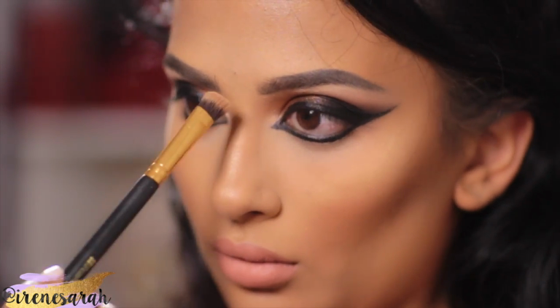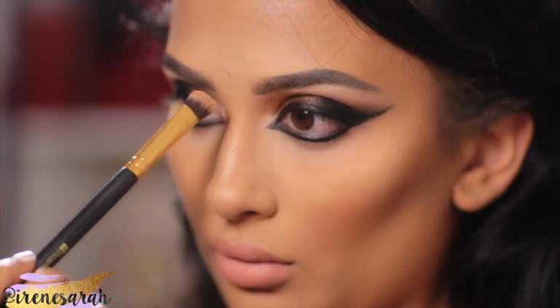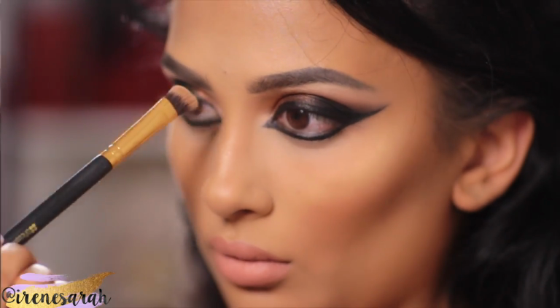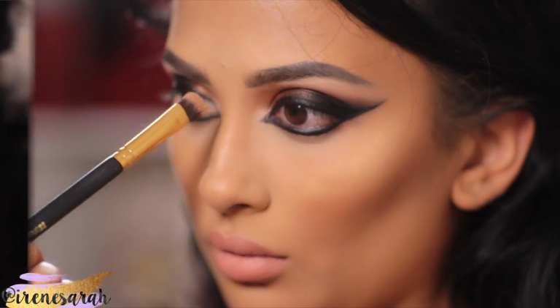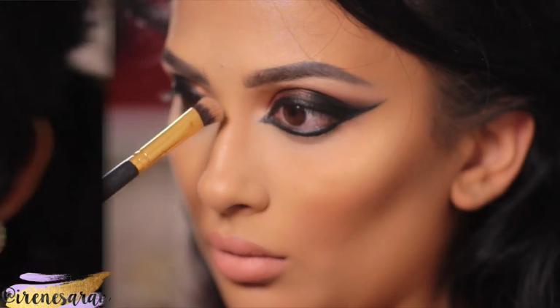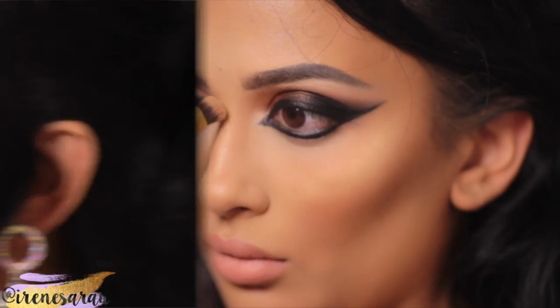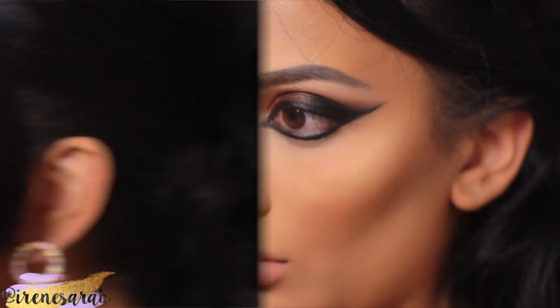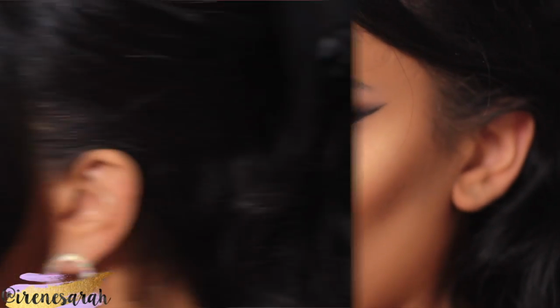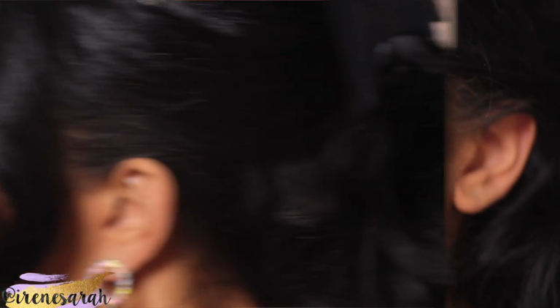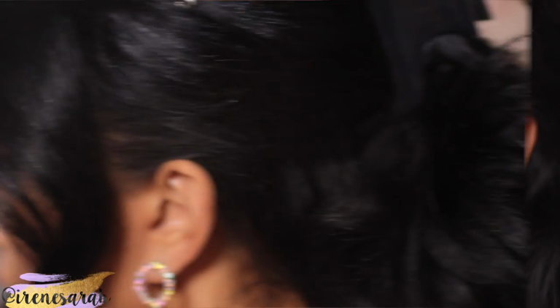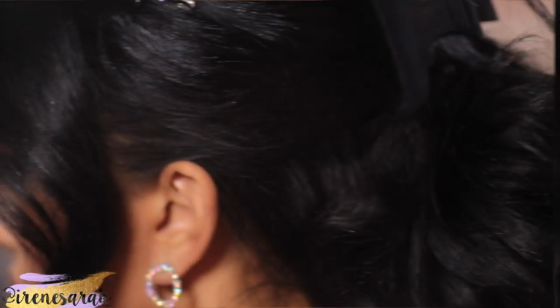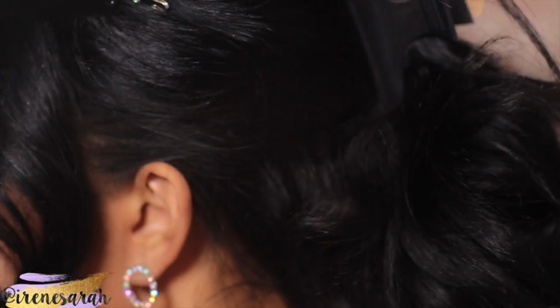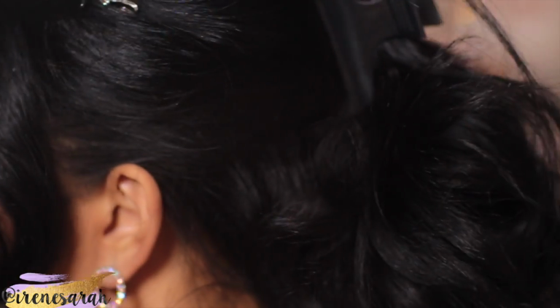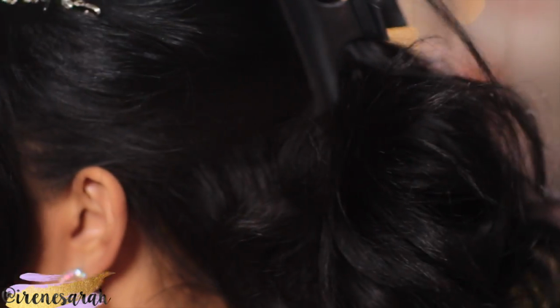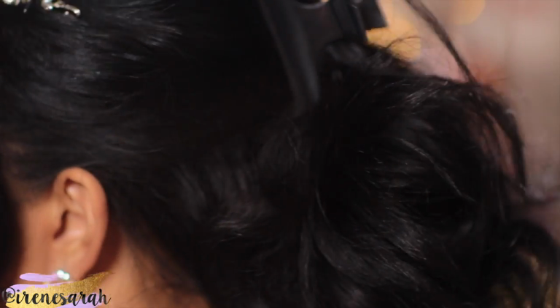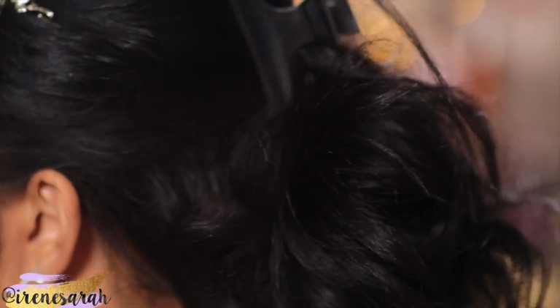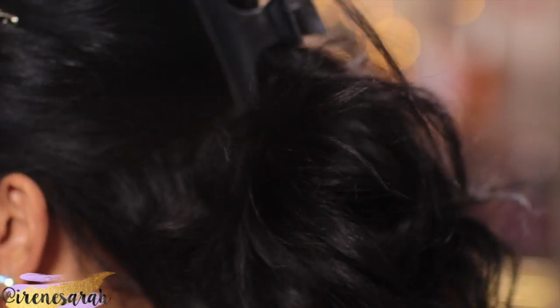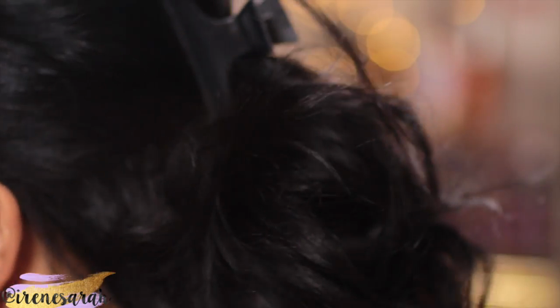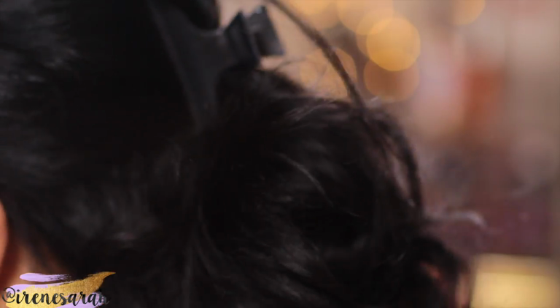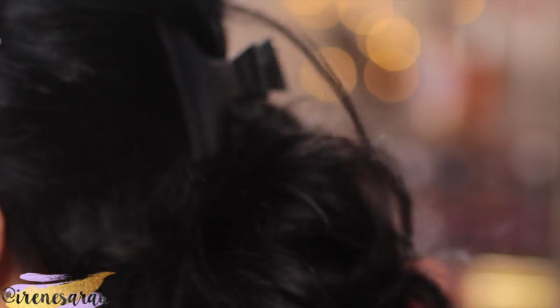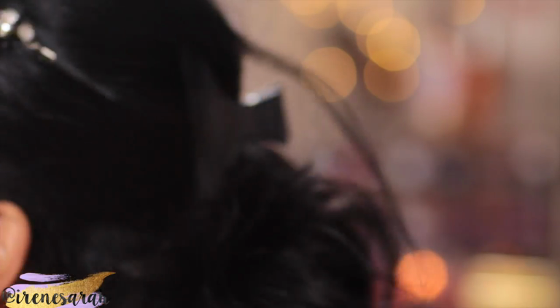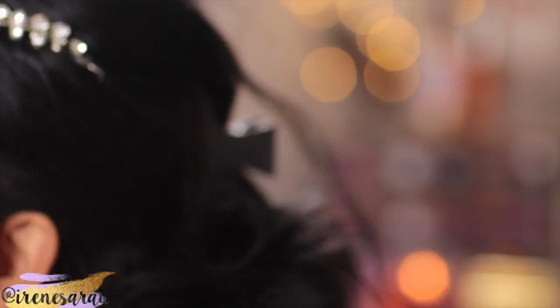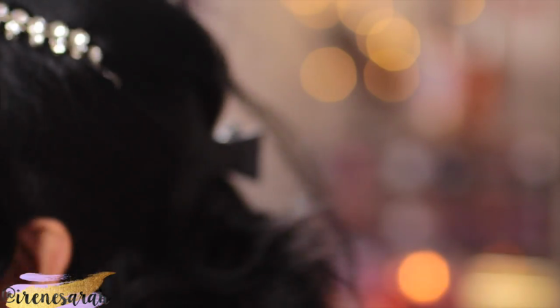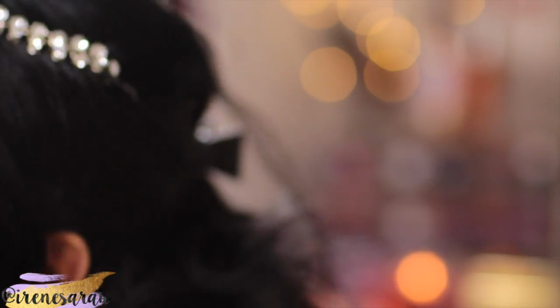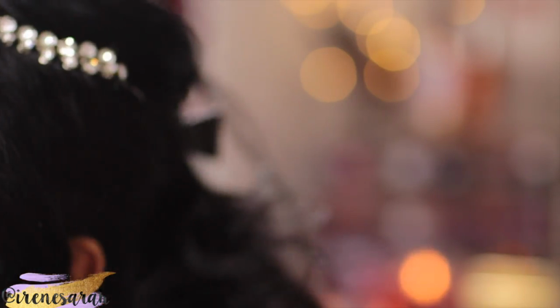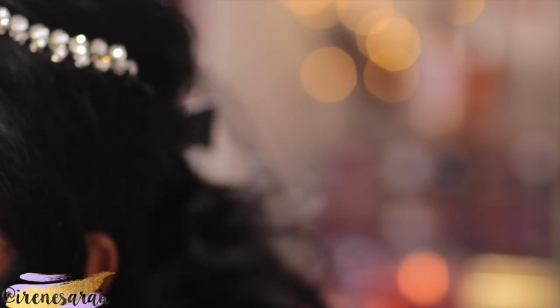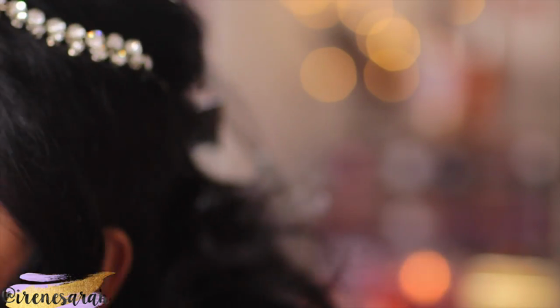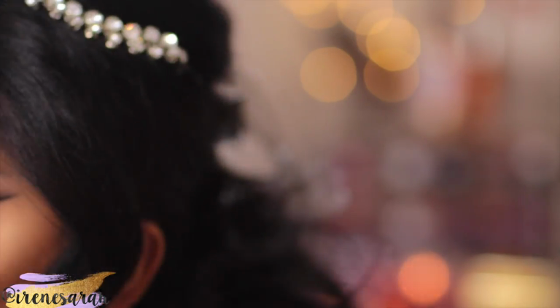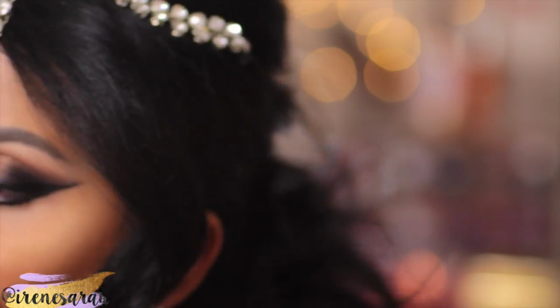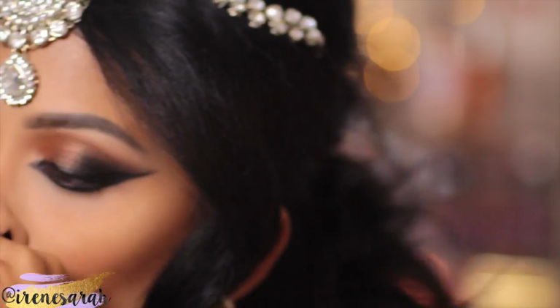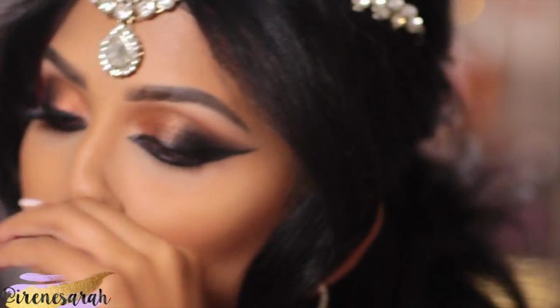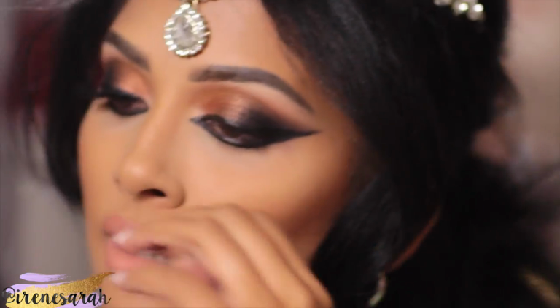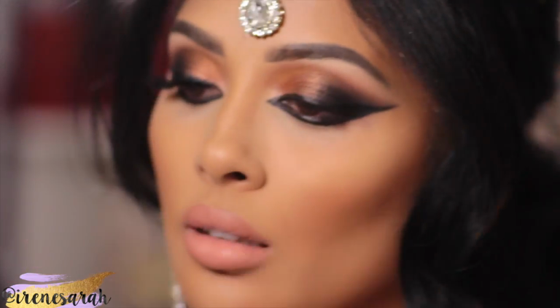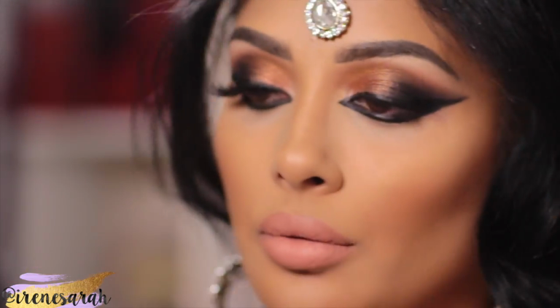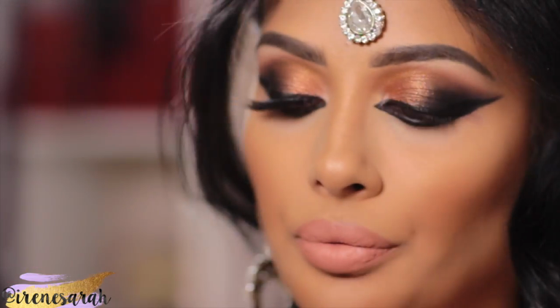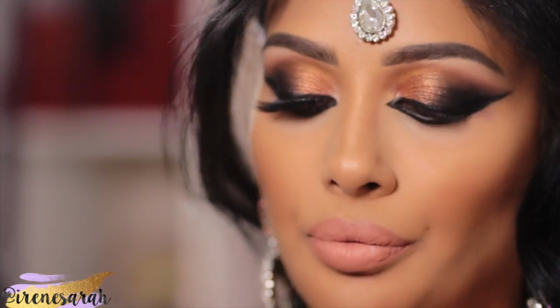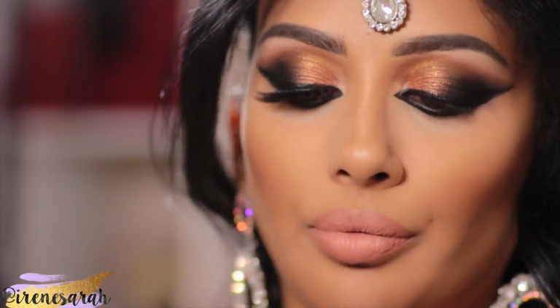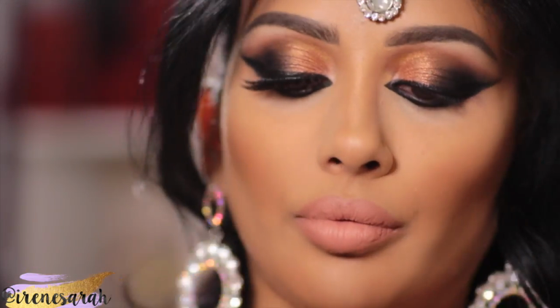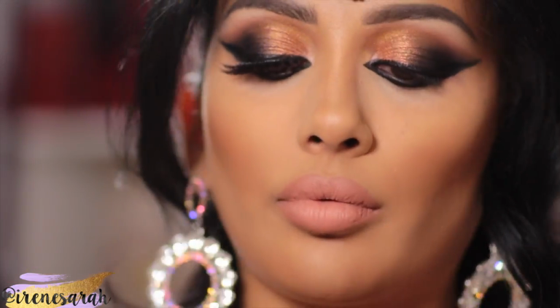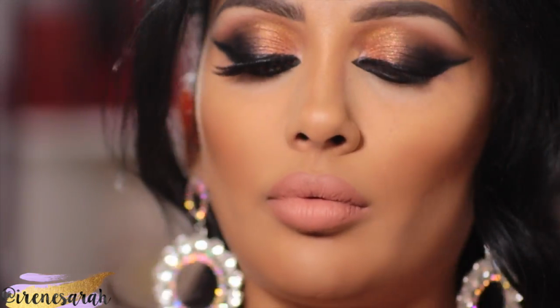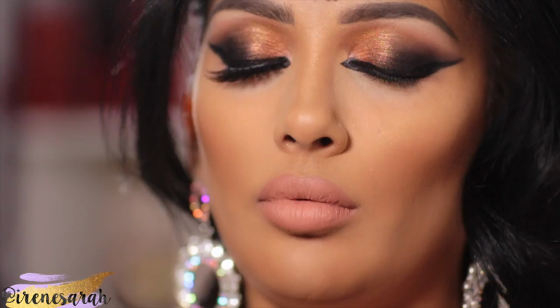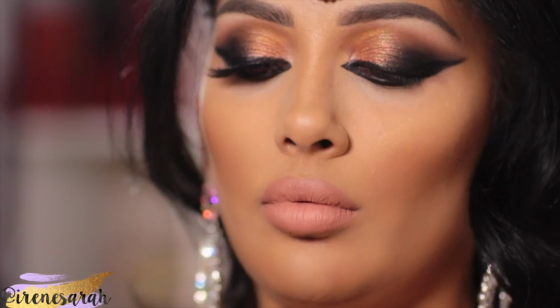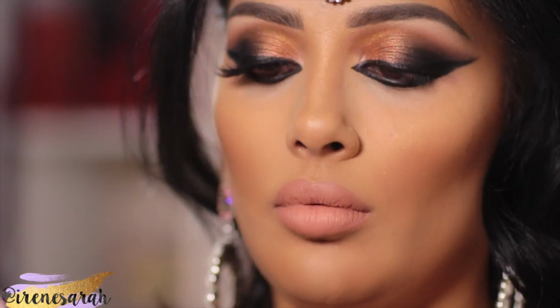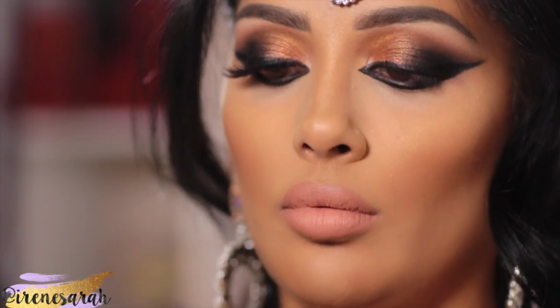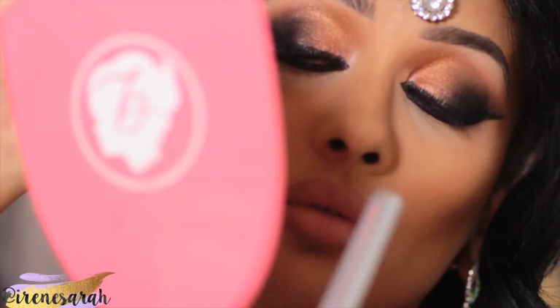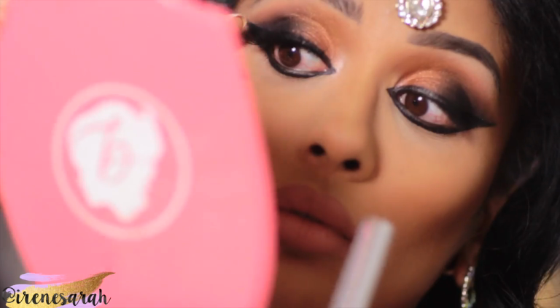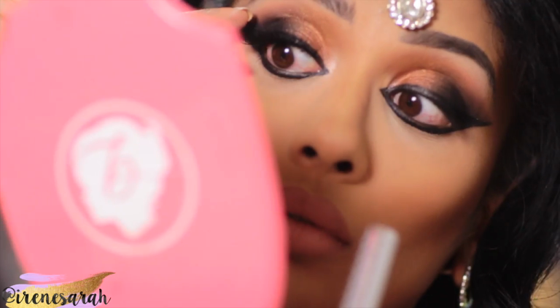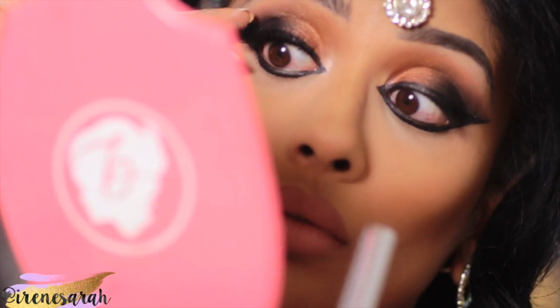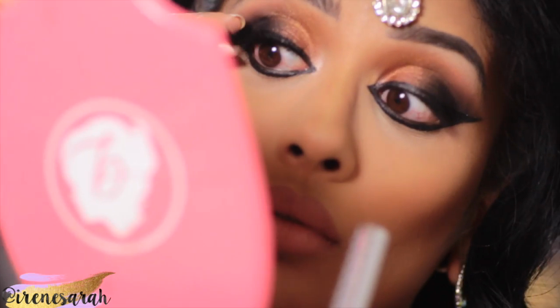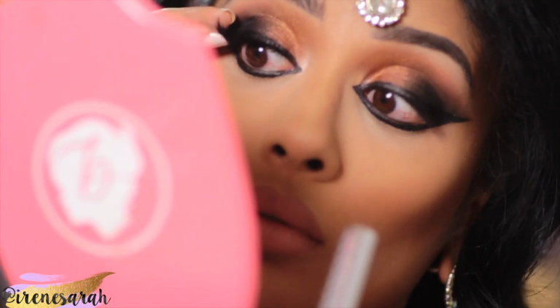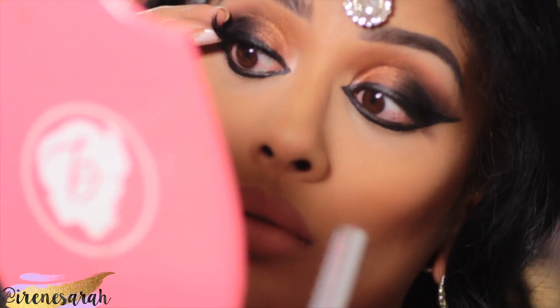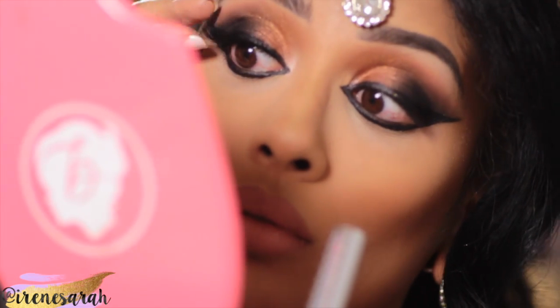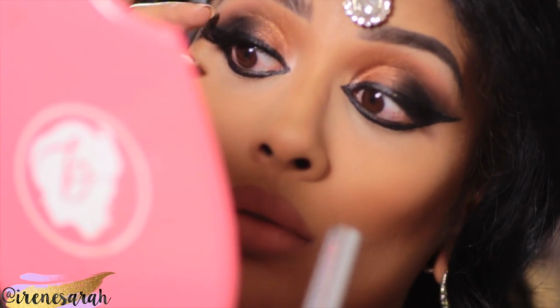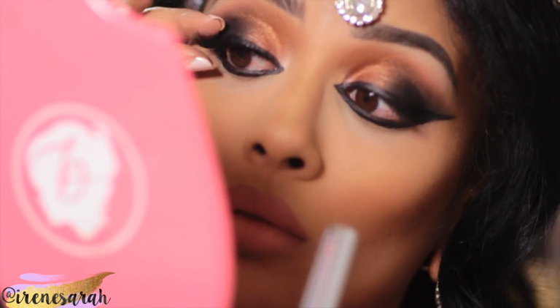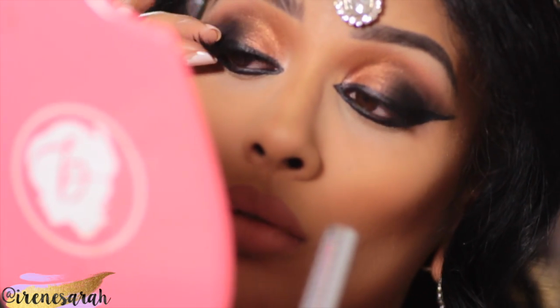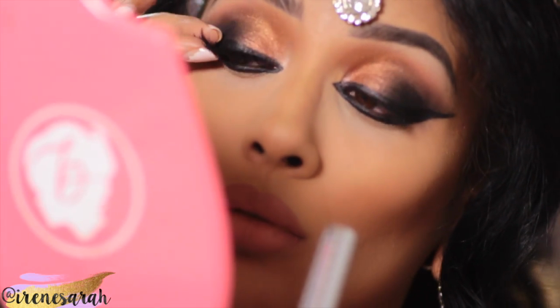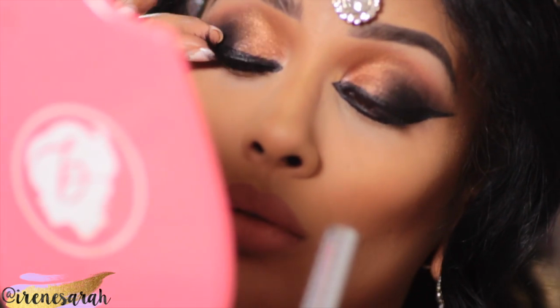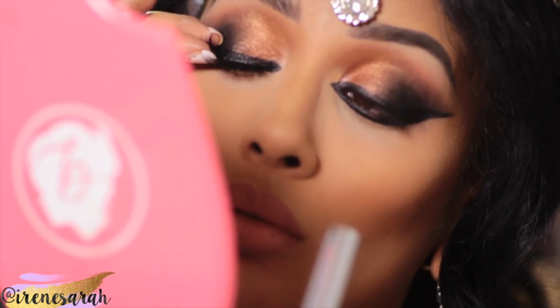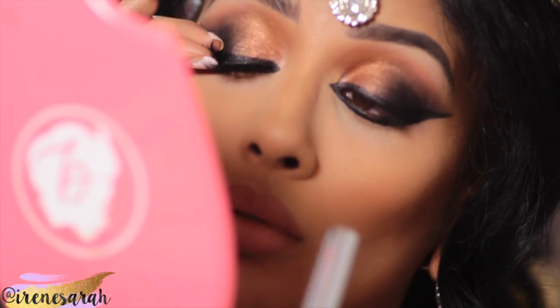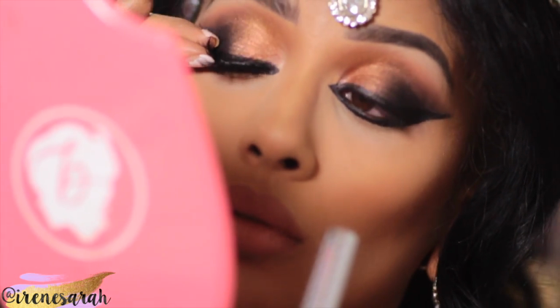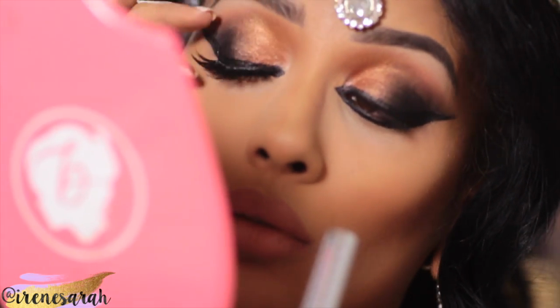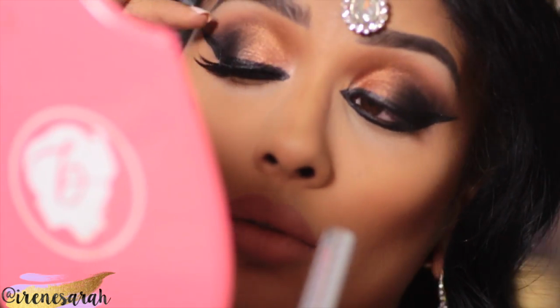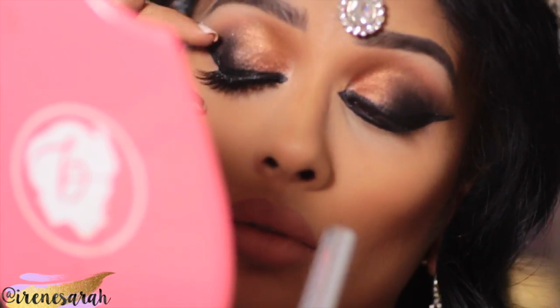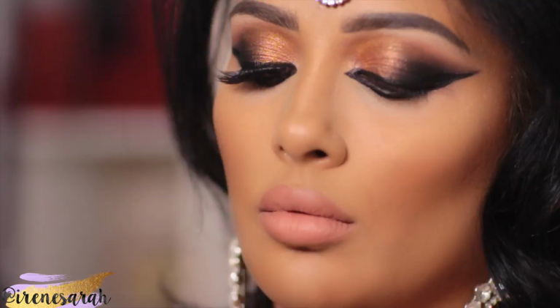The last thing to finish off our look is lashes. These are Iris Beauty lashes in the style Athena.